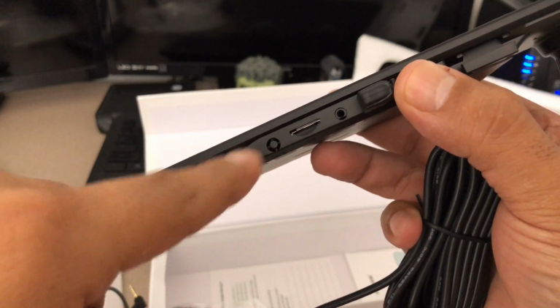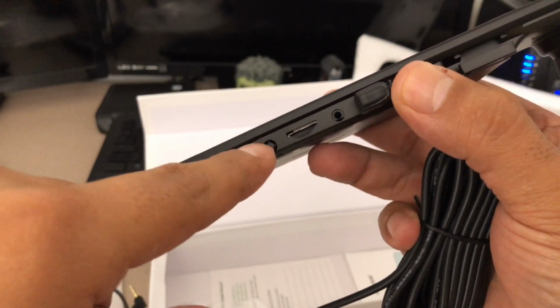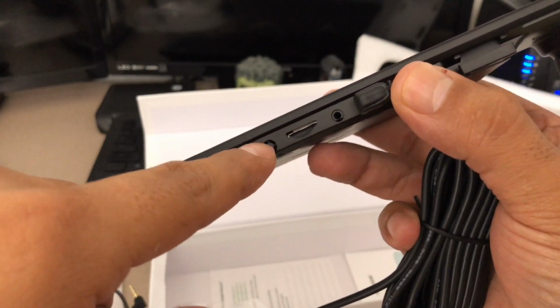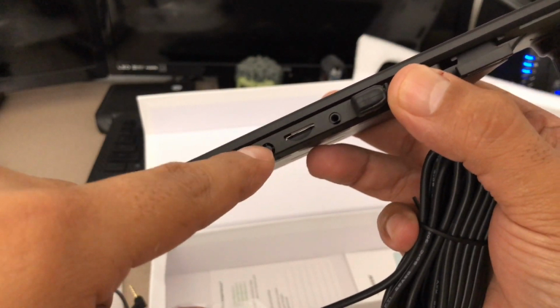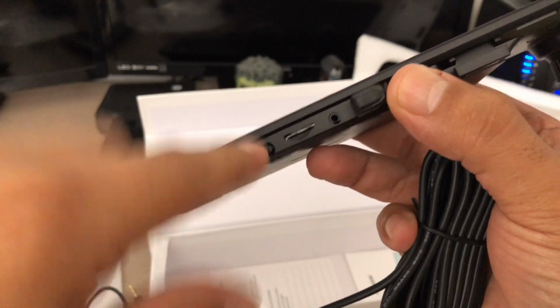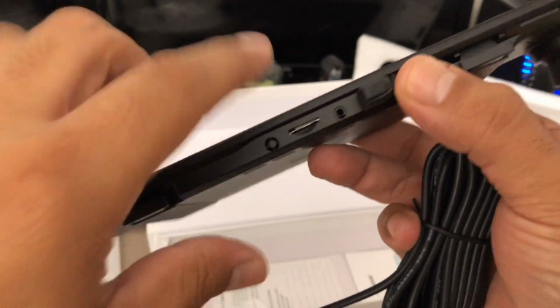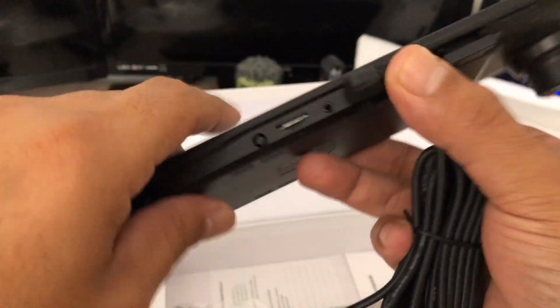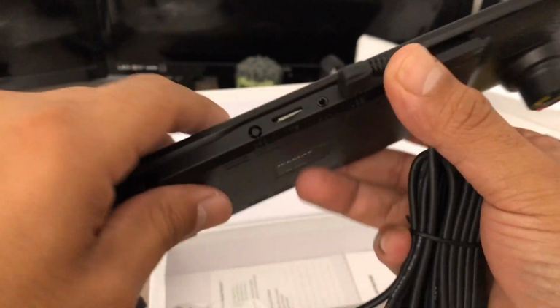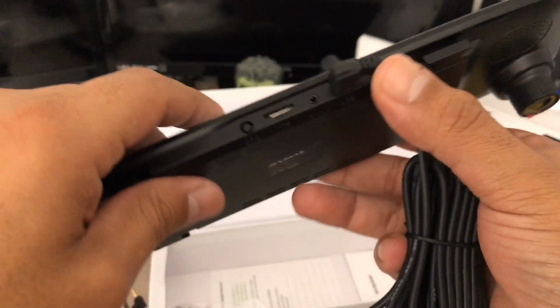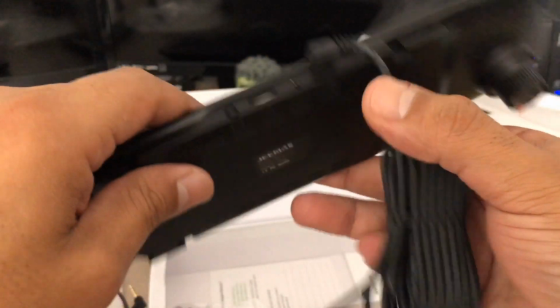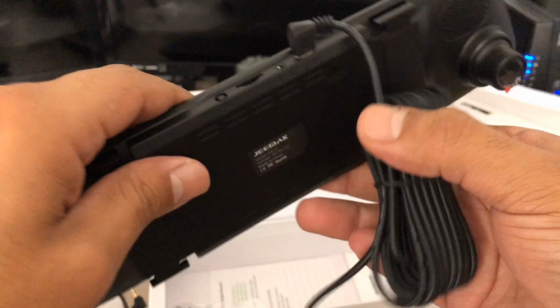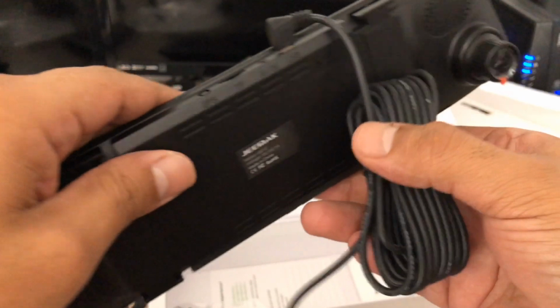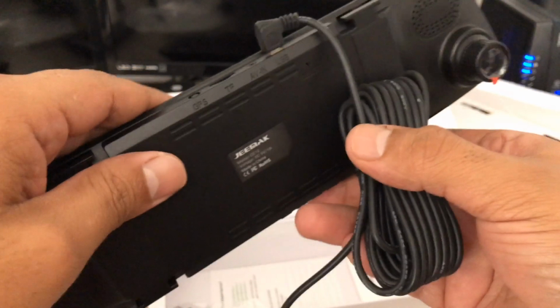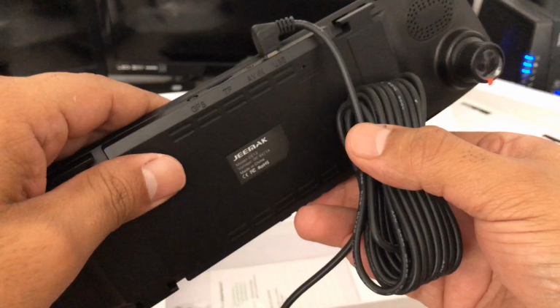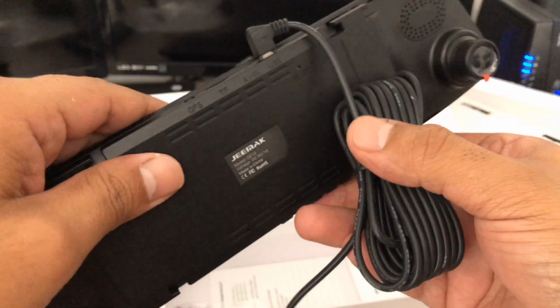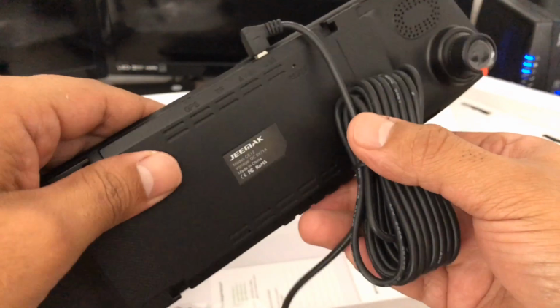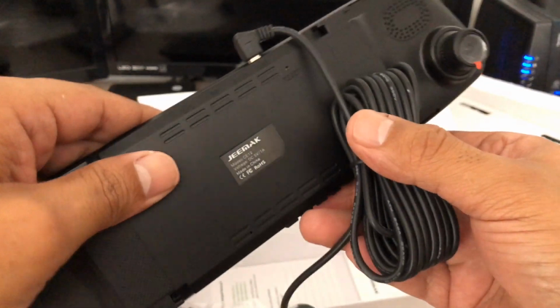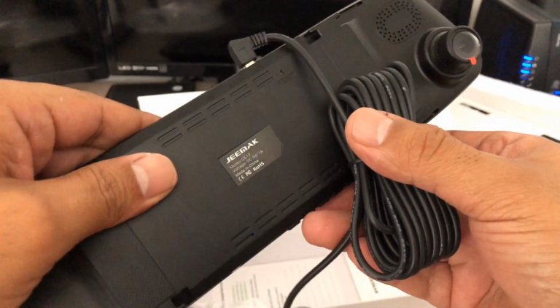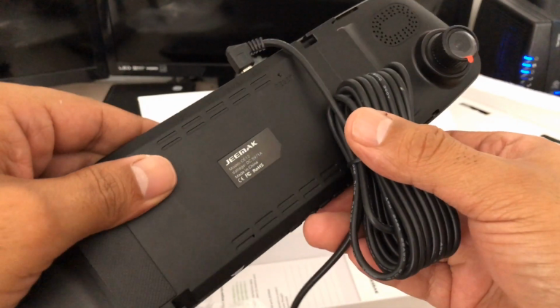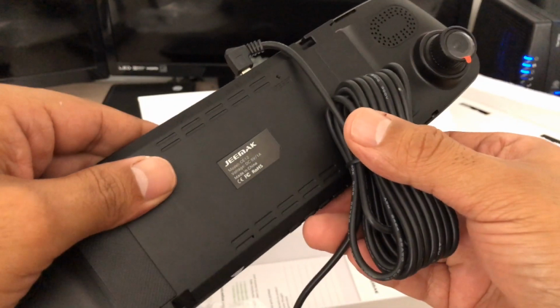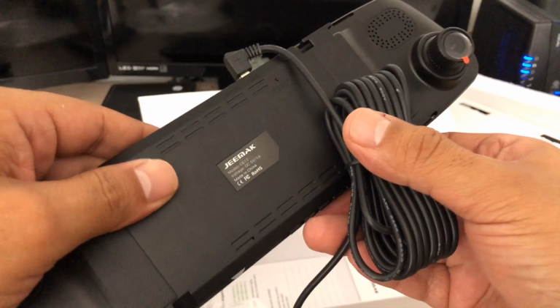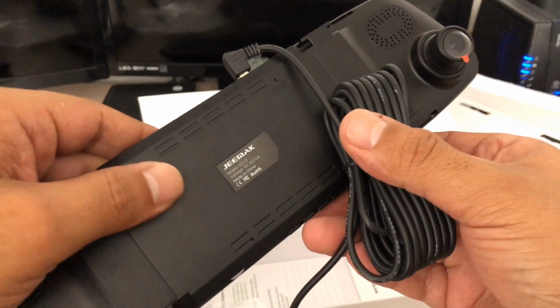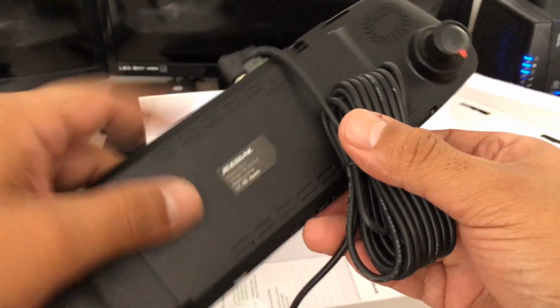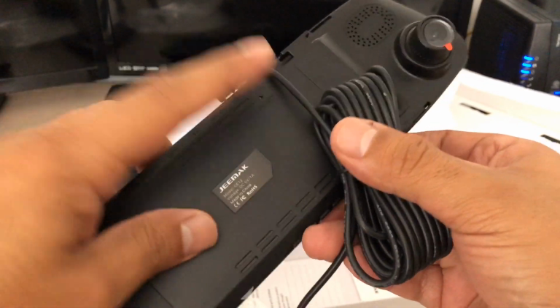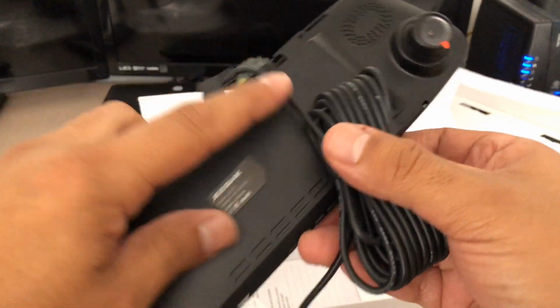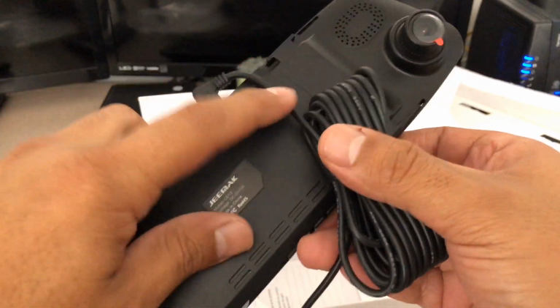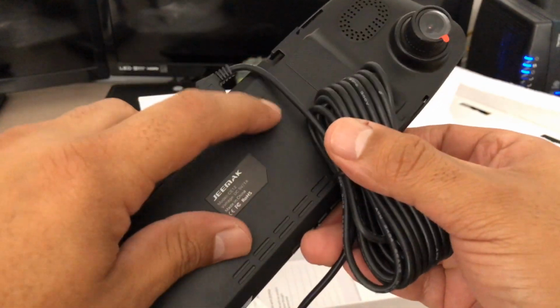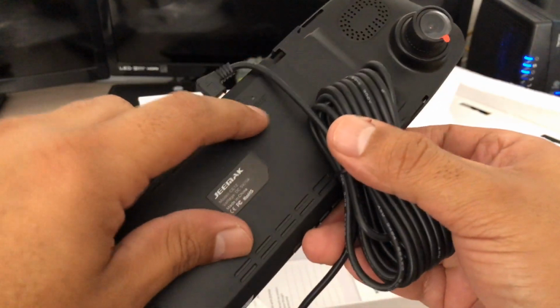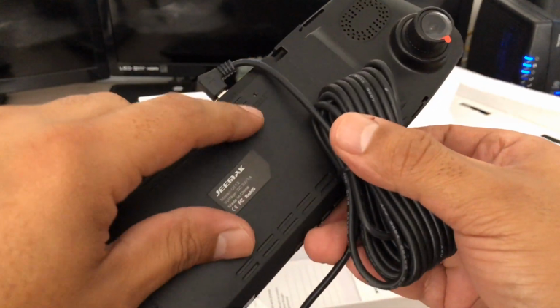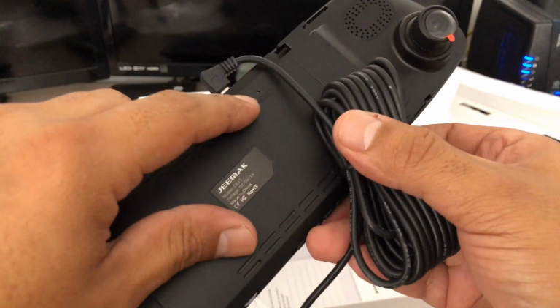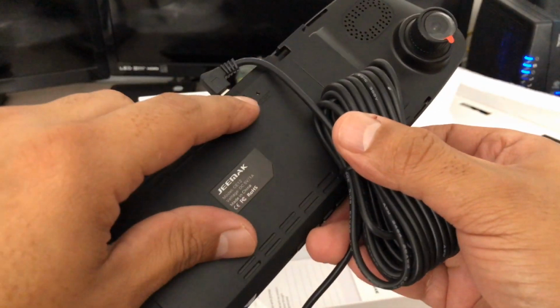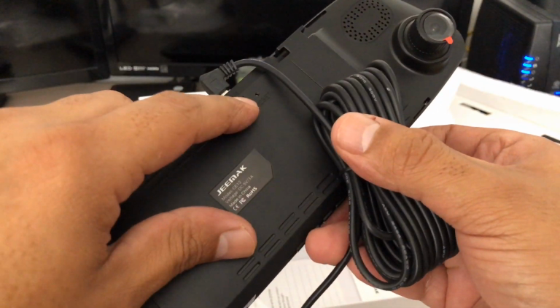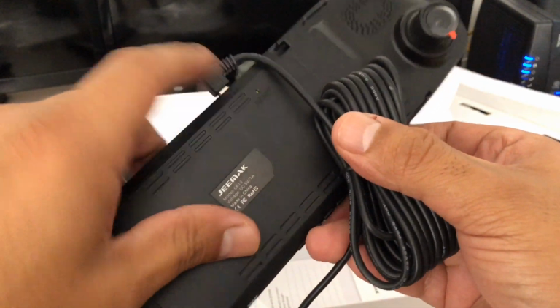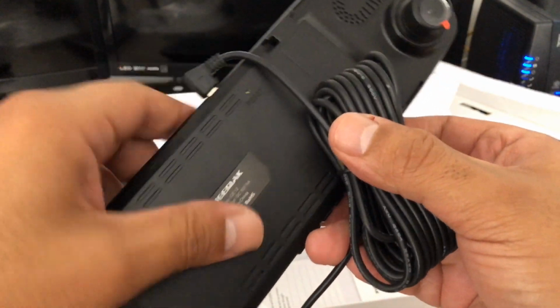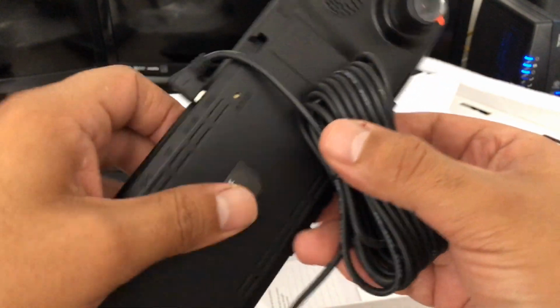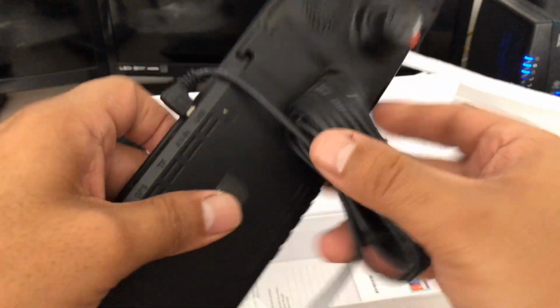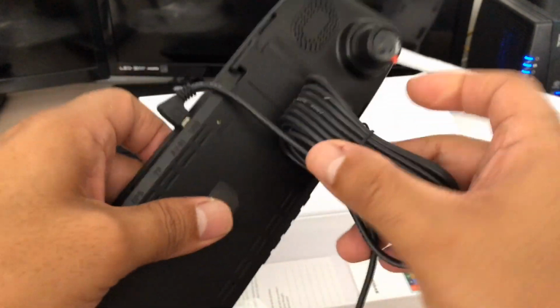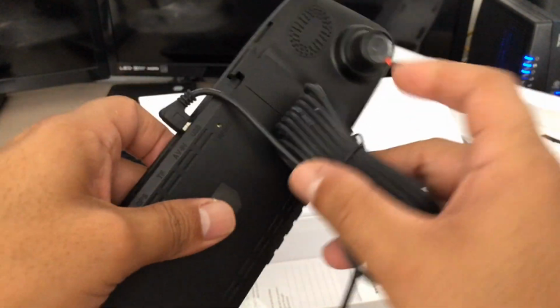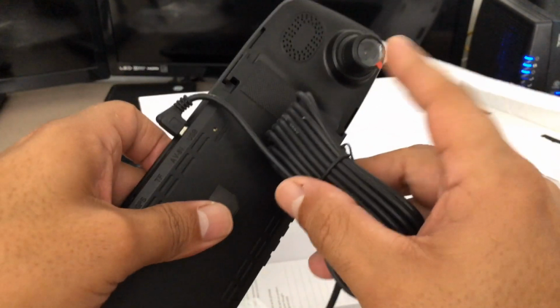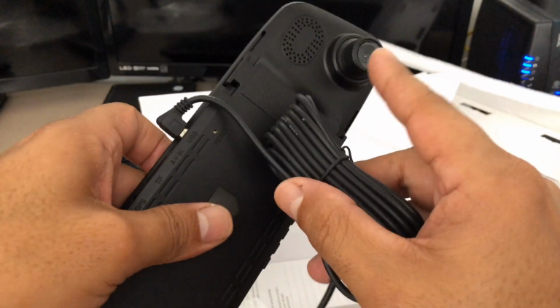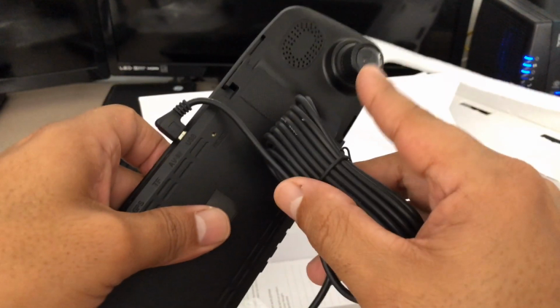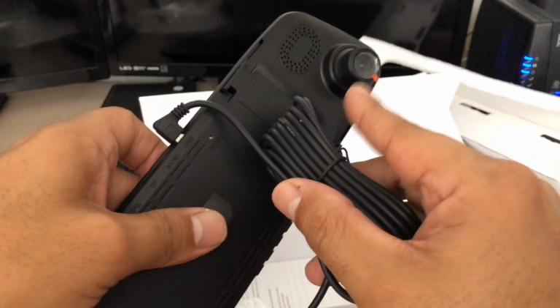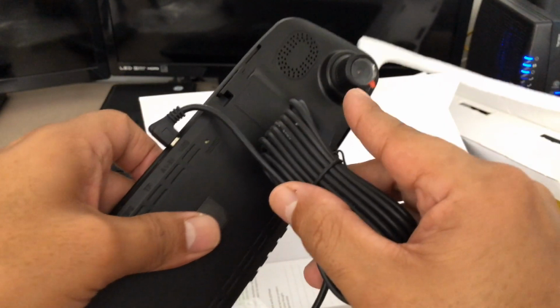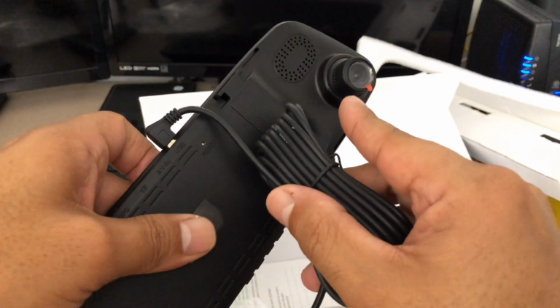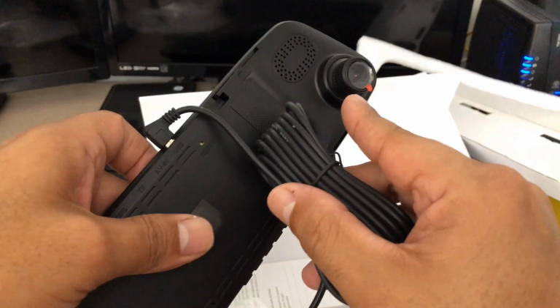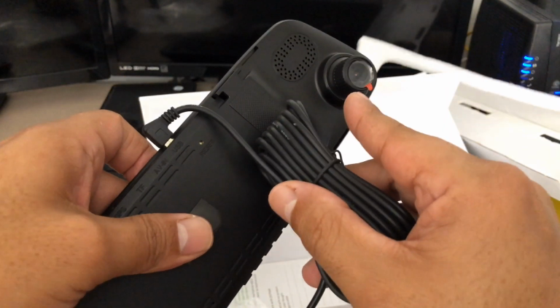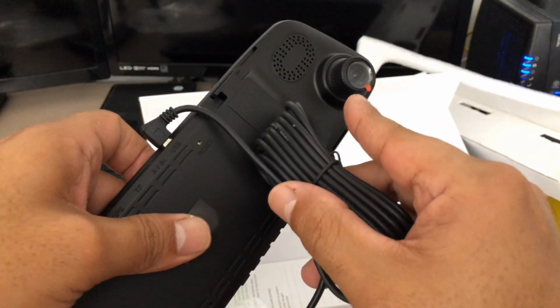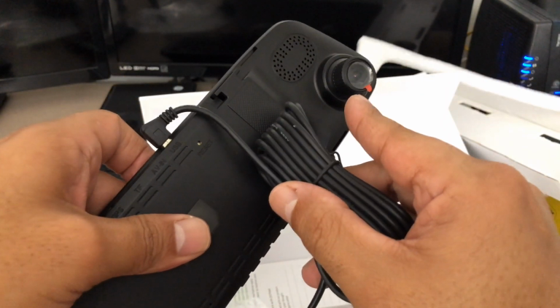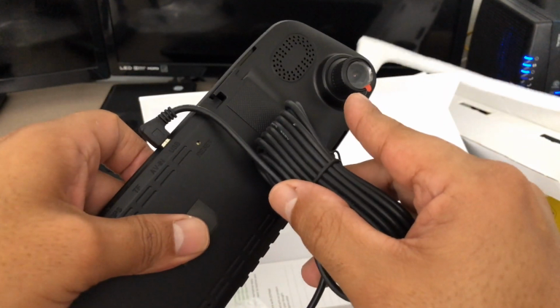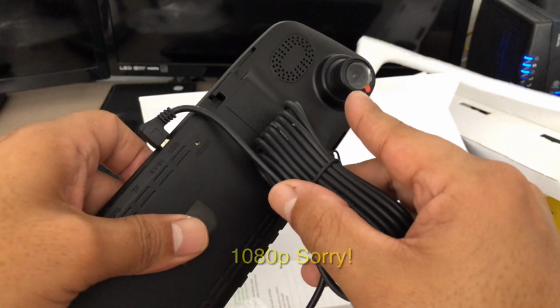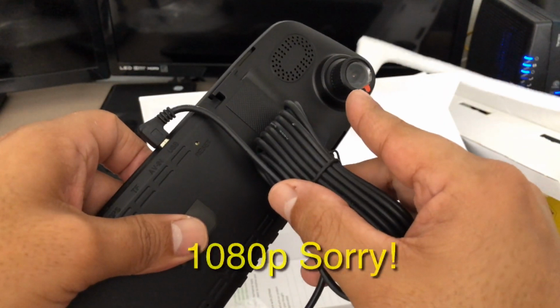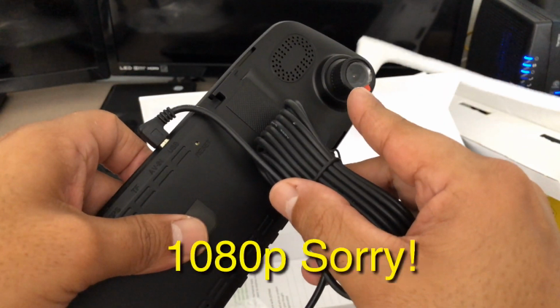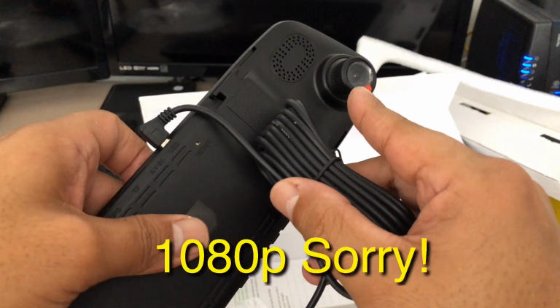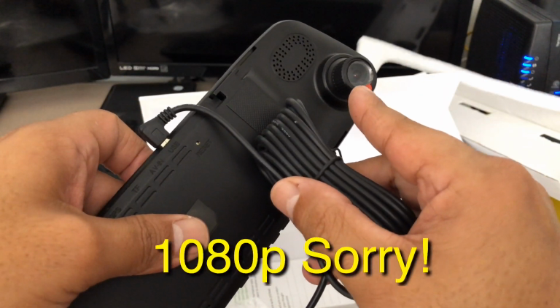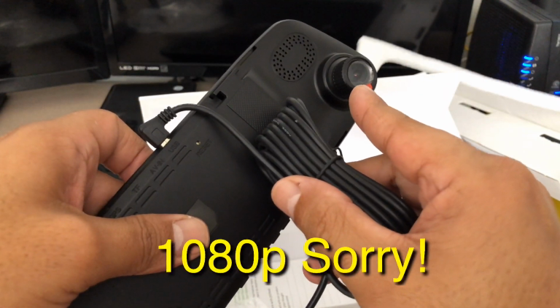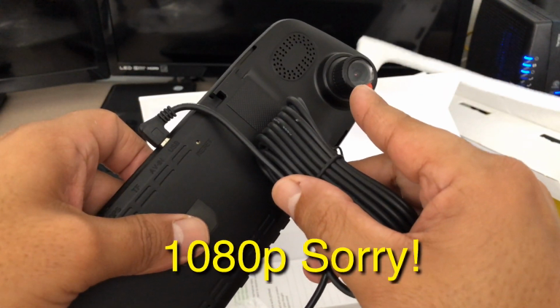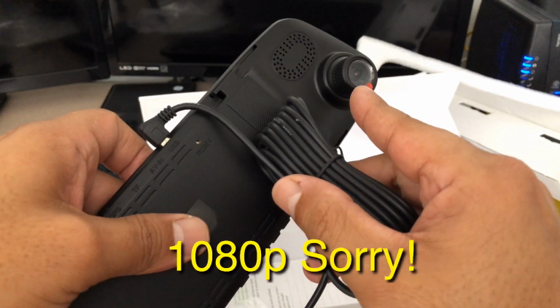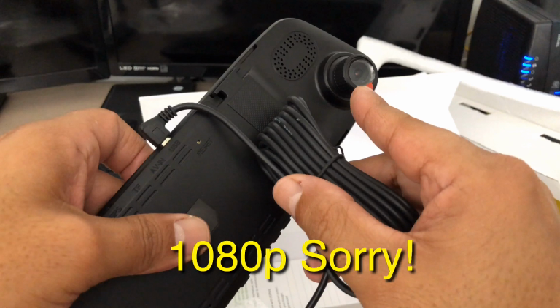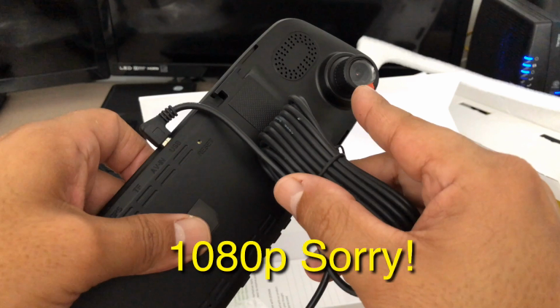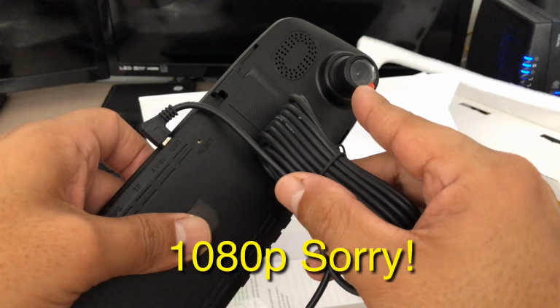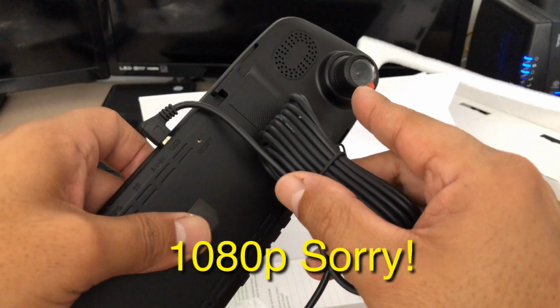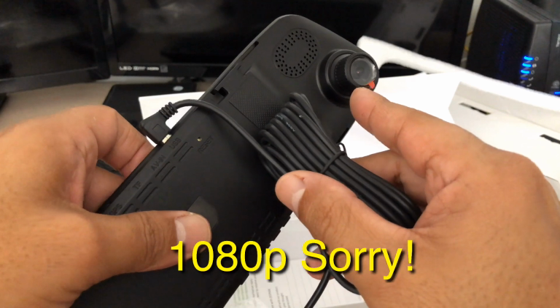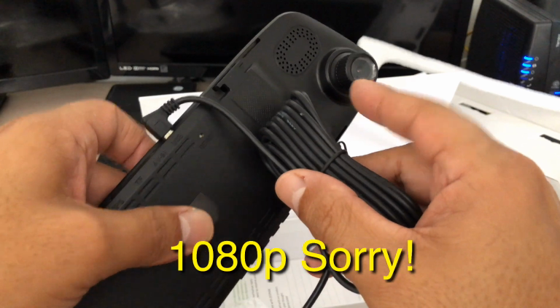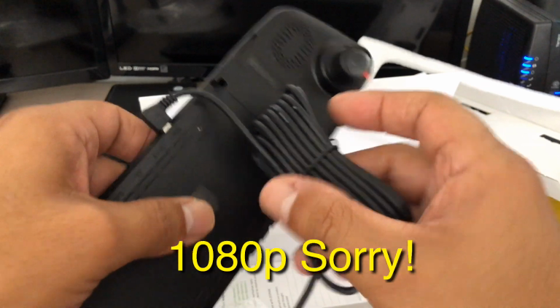So you've got your rear view mirror unit, your rear camera, the SD card slot, reset button, and your front mounted camera here at 1280p.